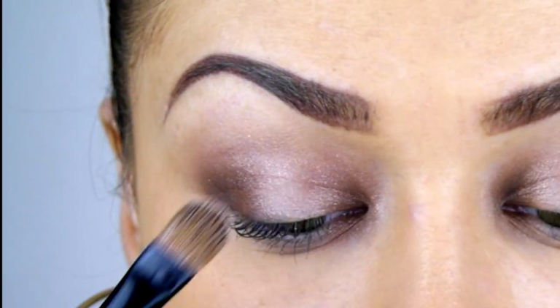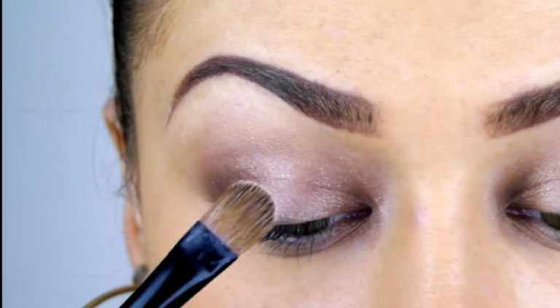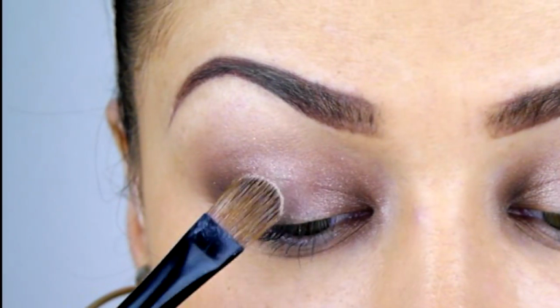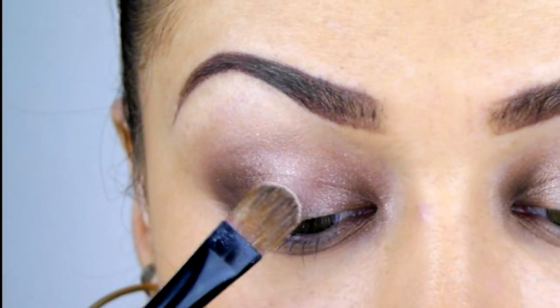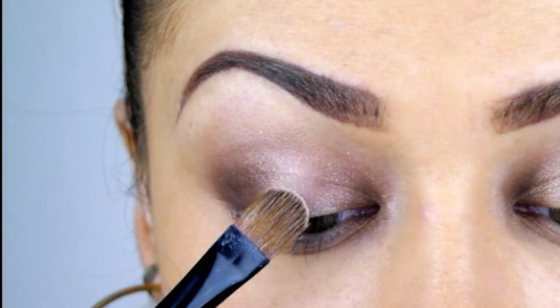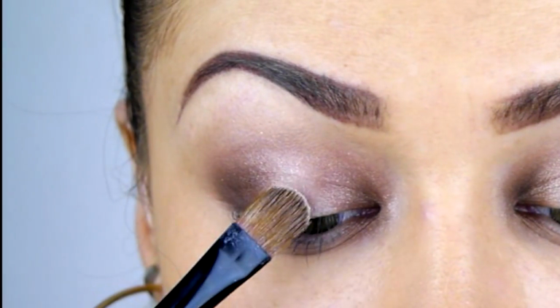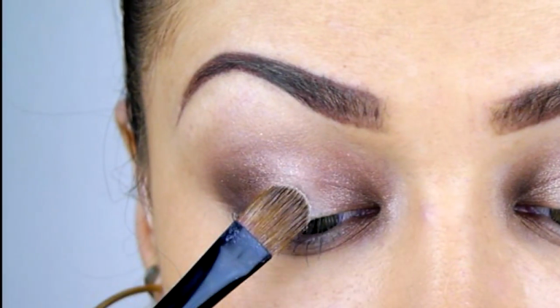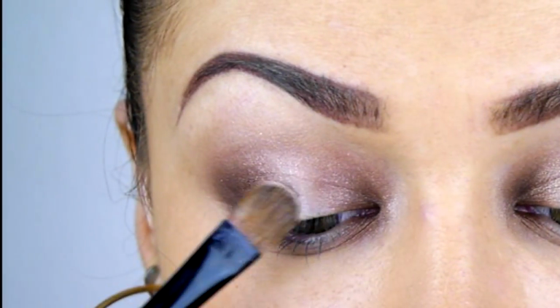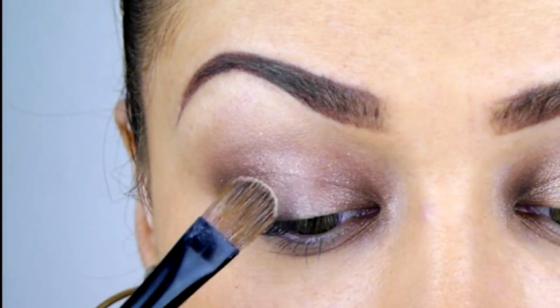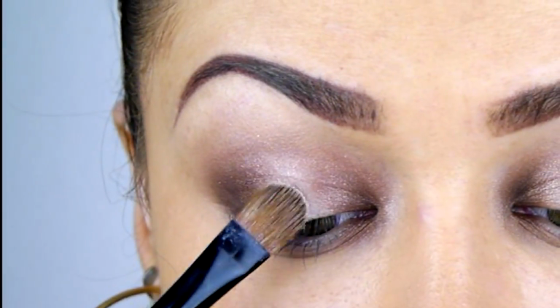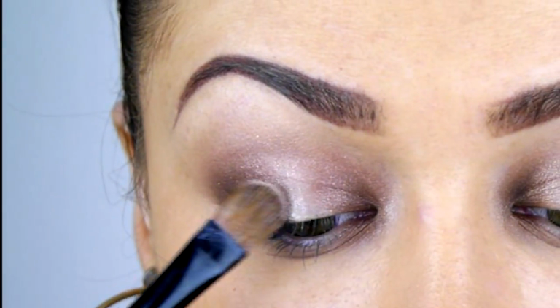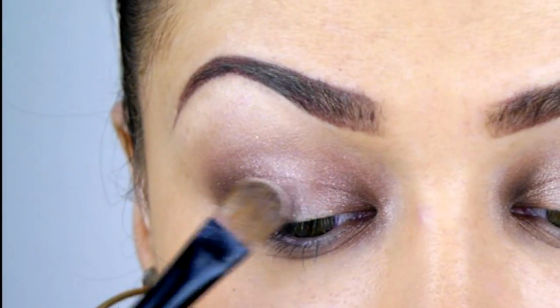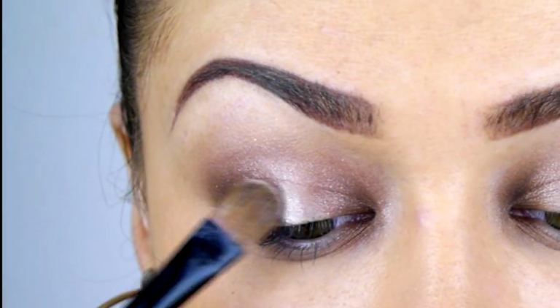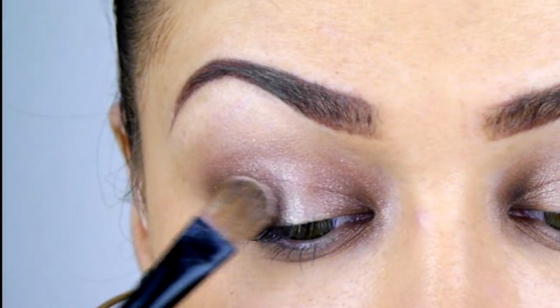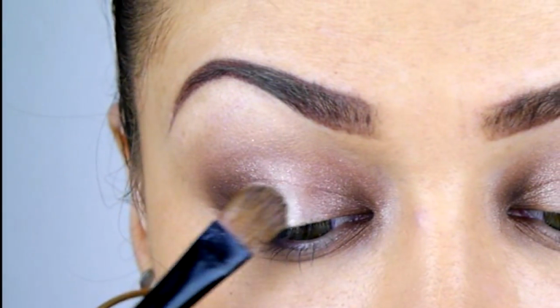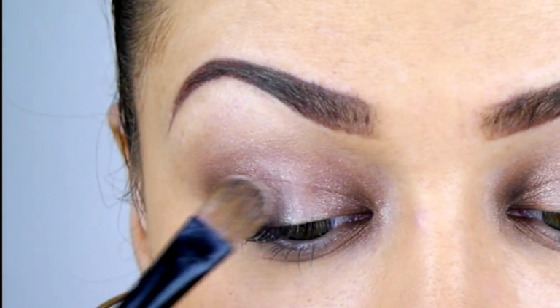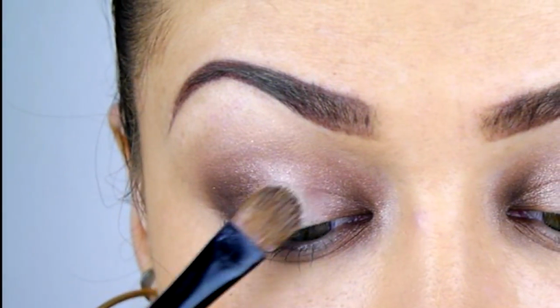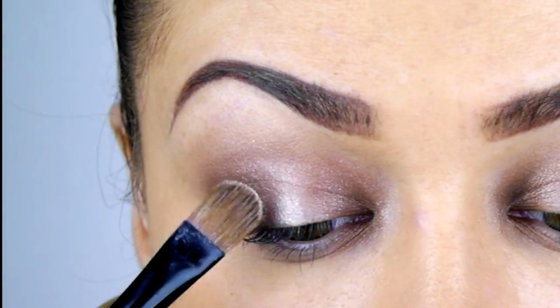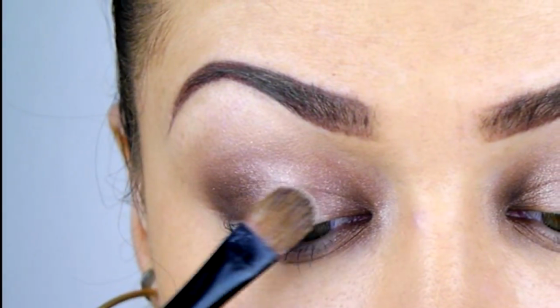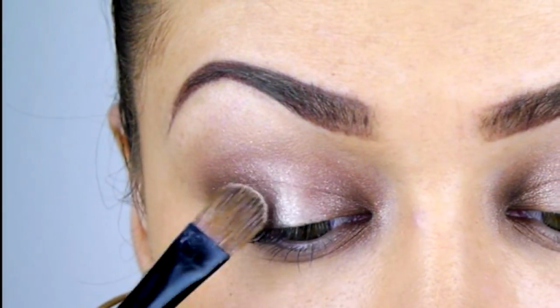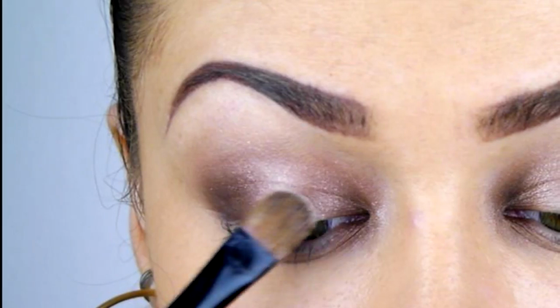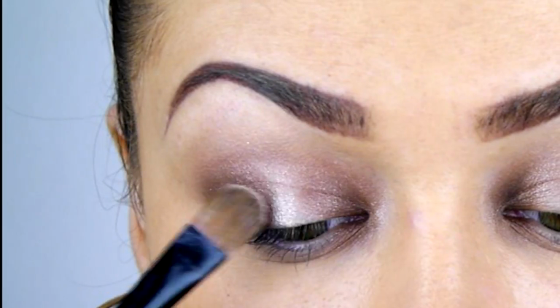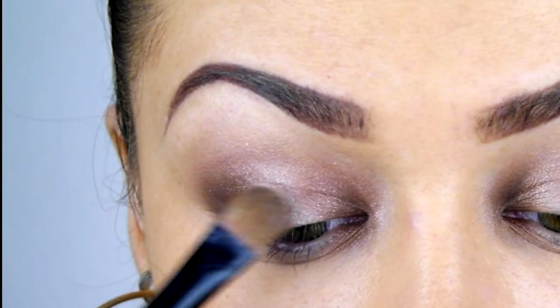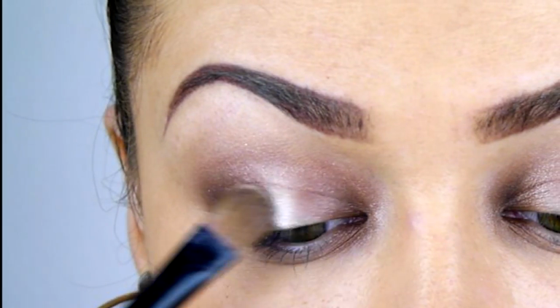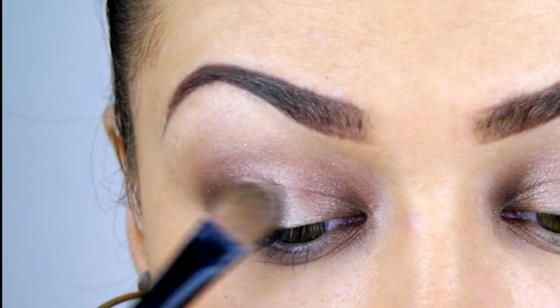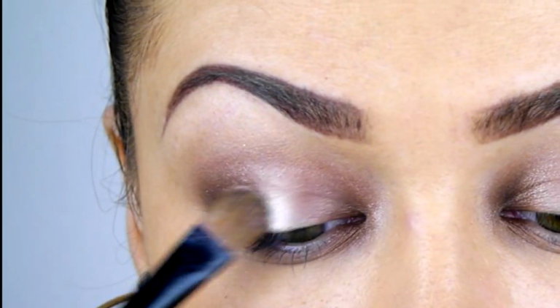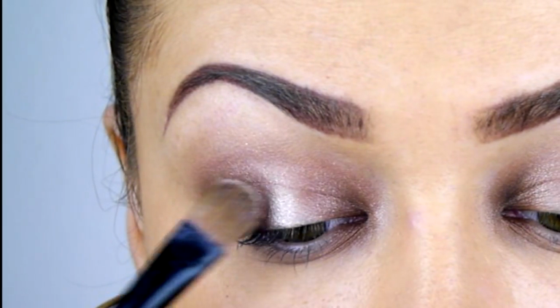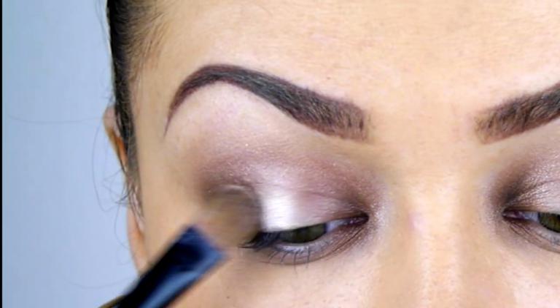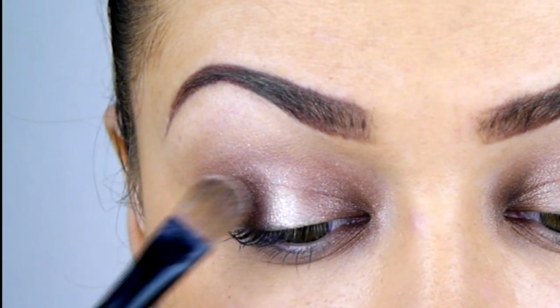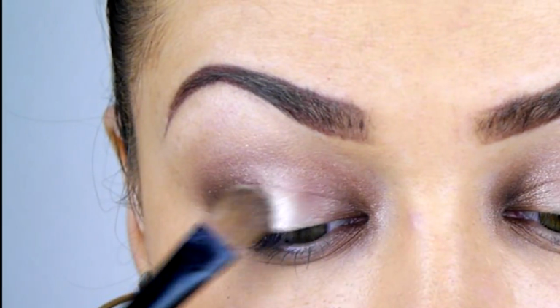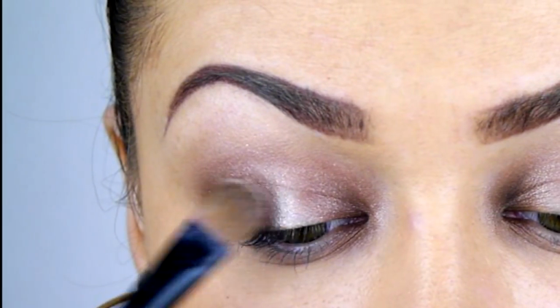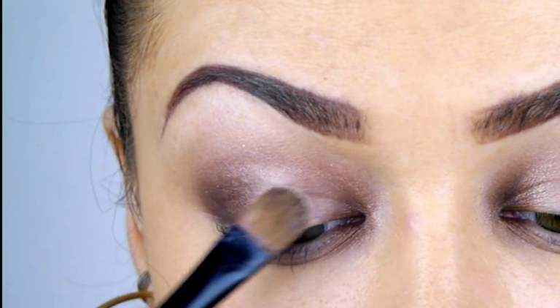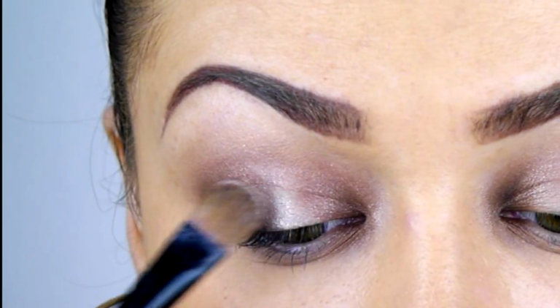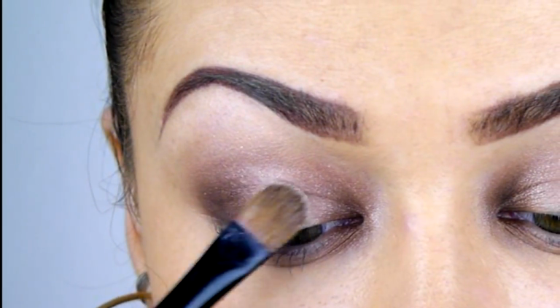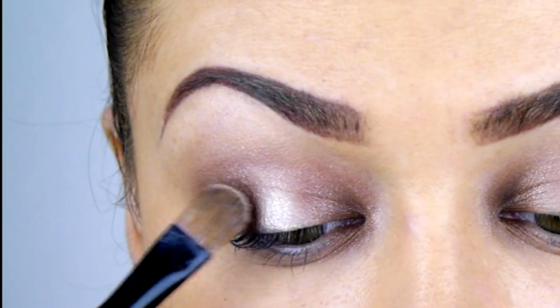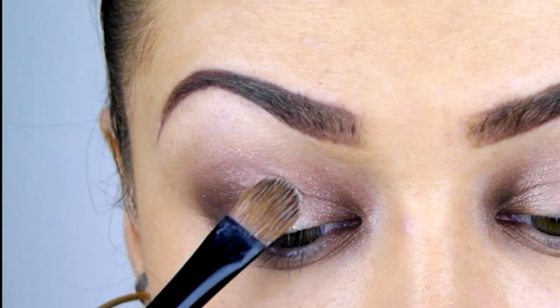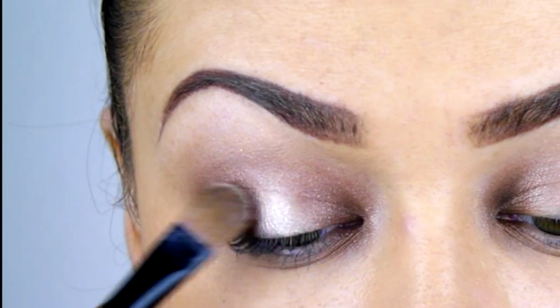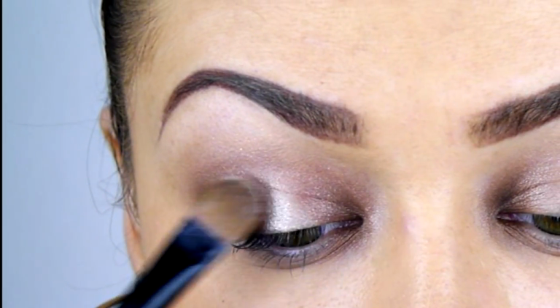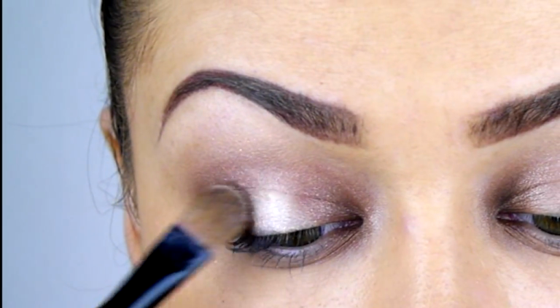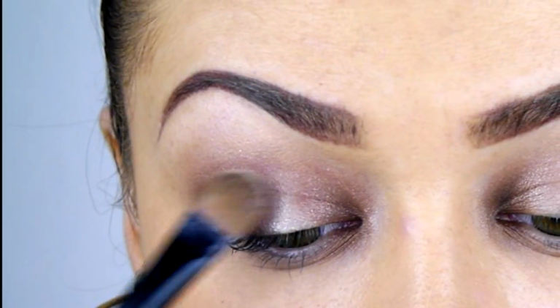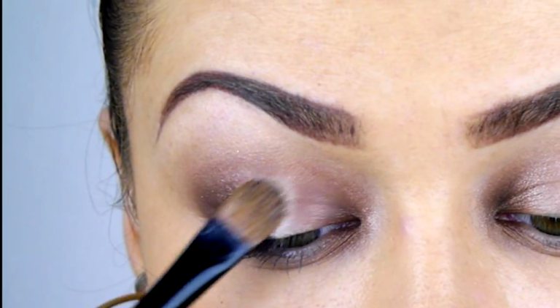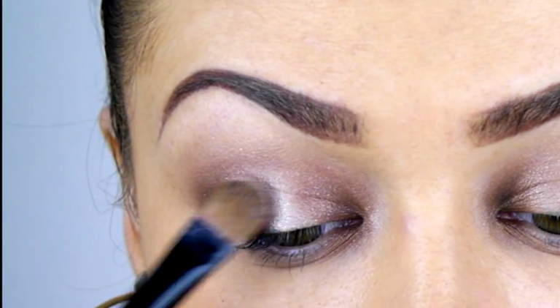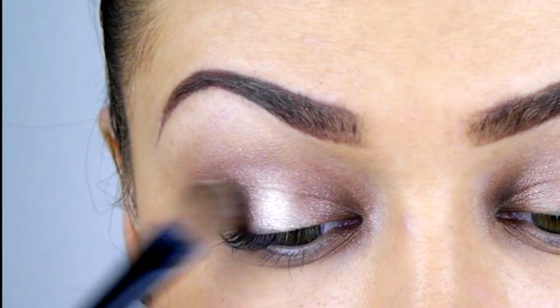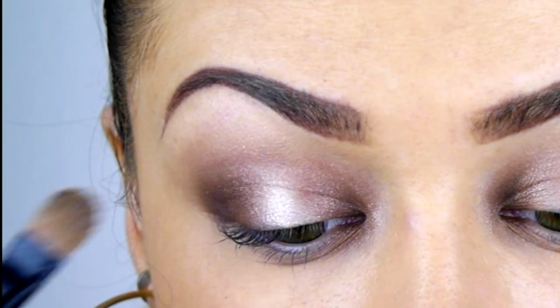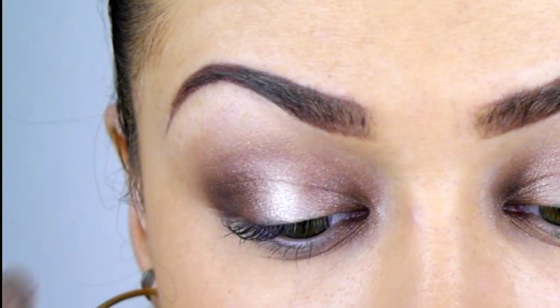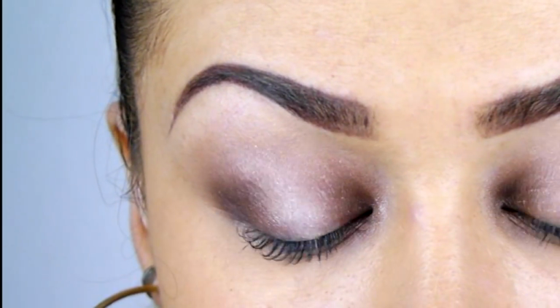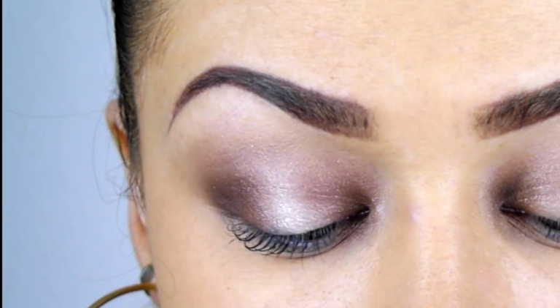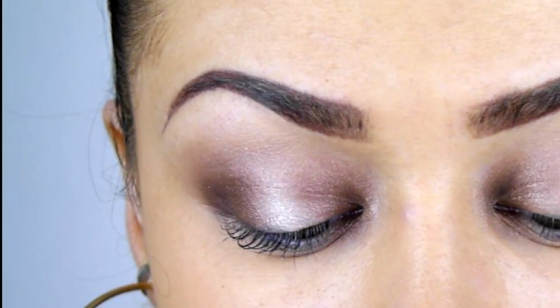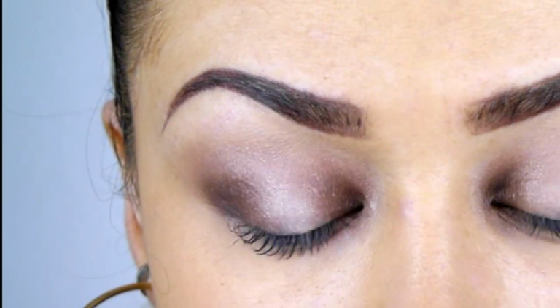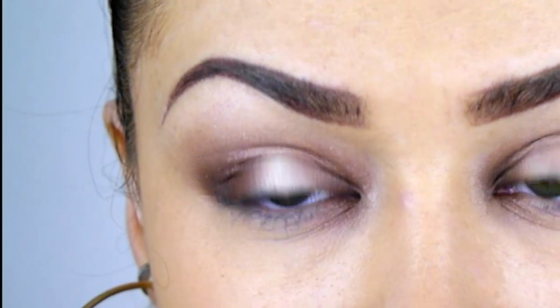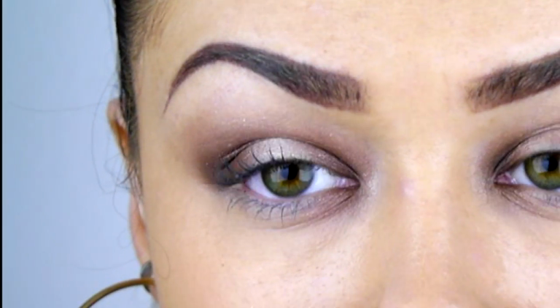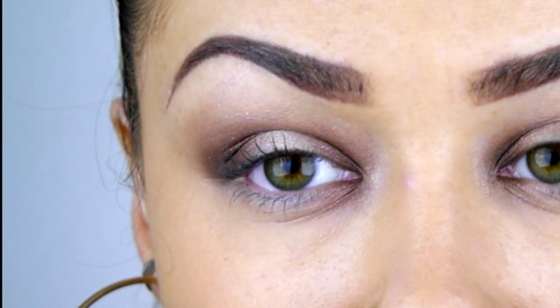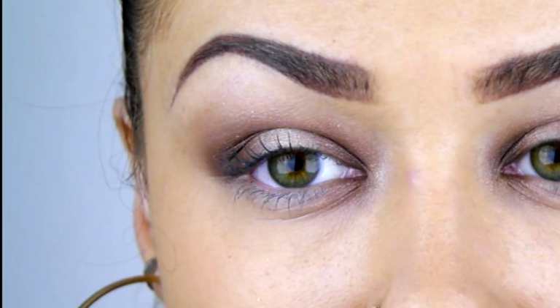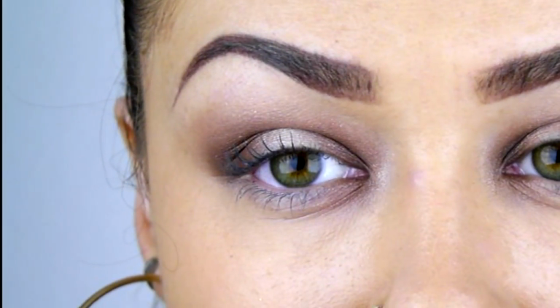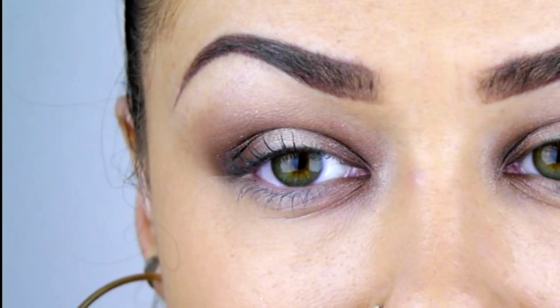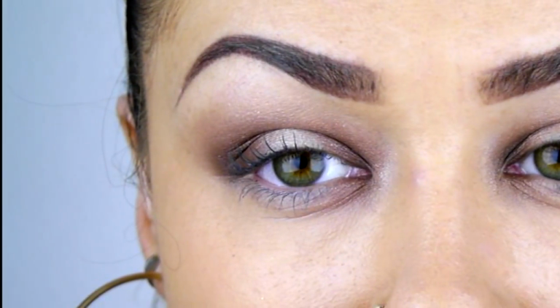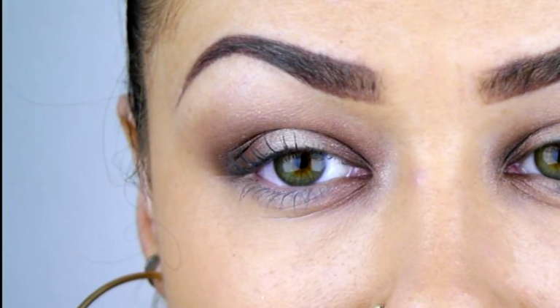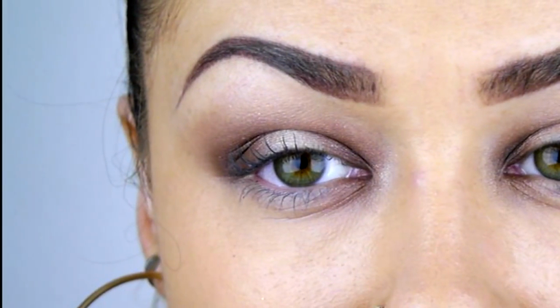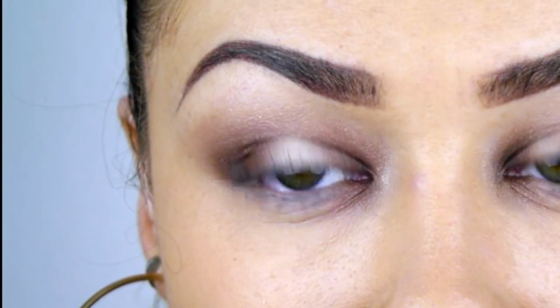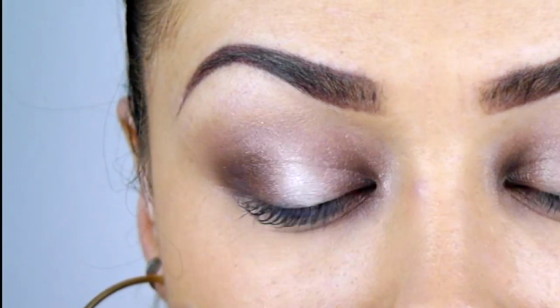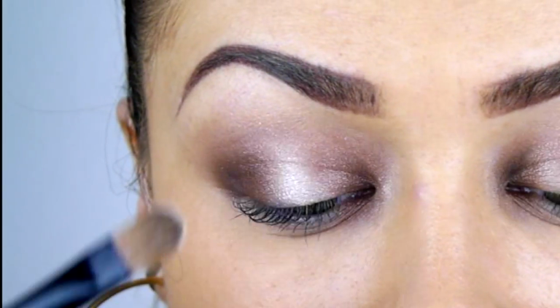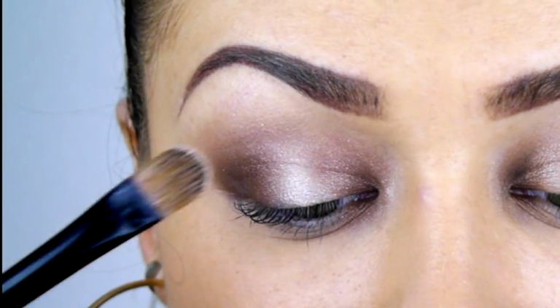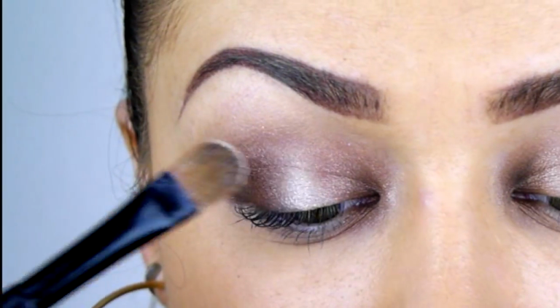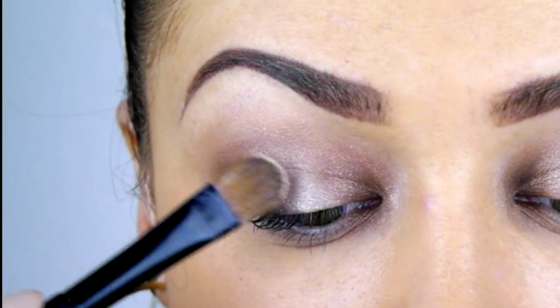To emphasise that spotlight effect I'm patting on Sugarpill eyeshadow right into the centre of the eye.